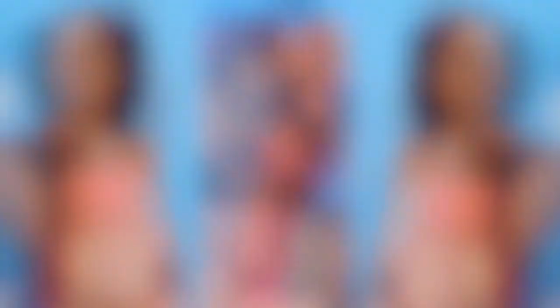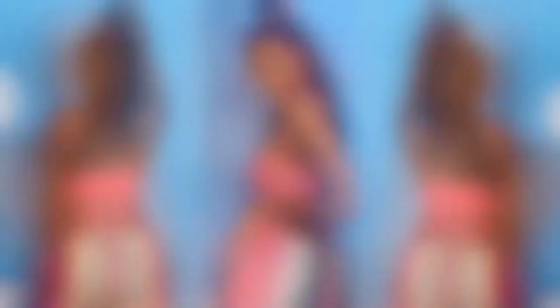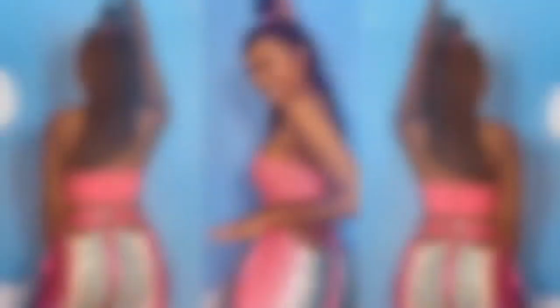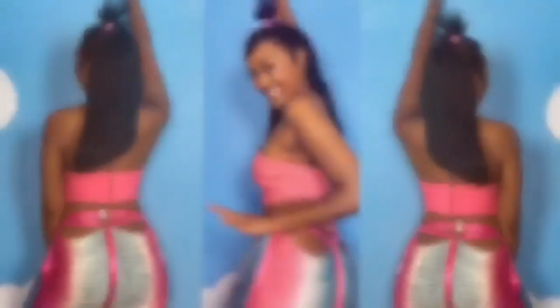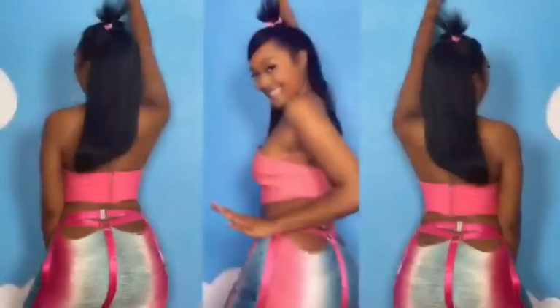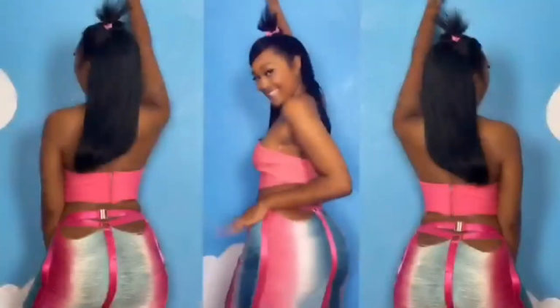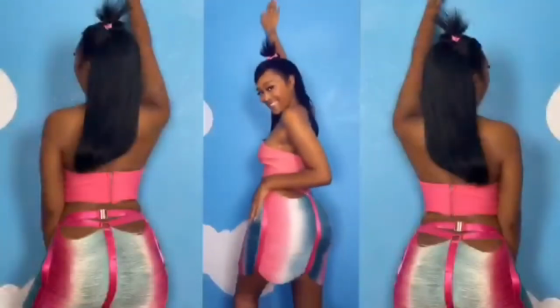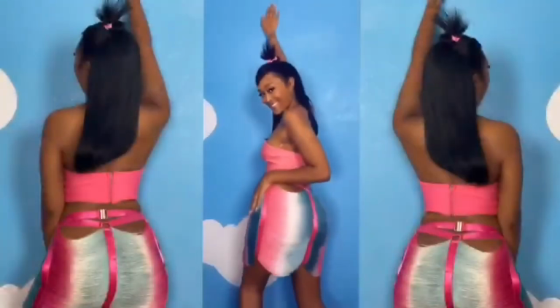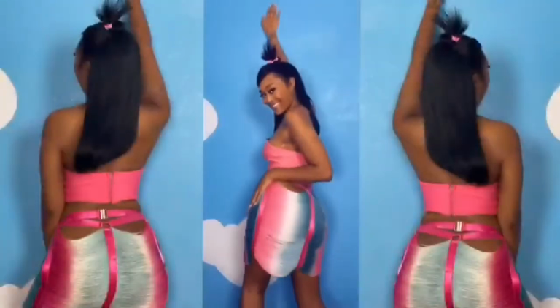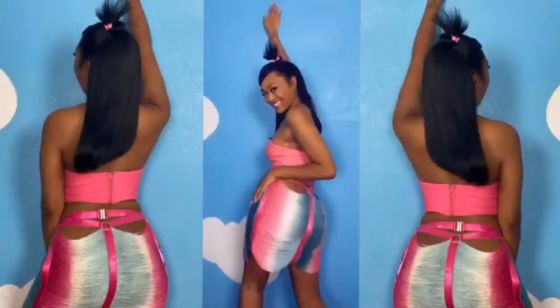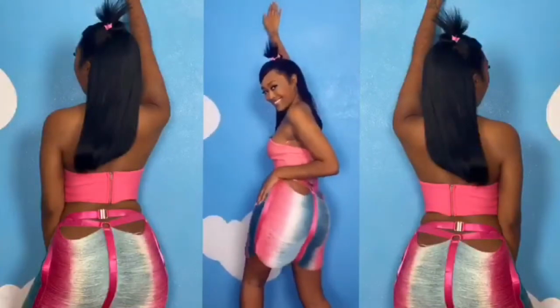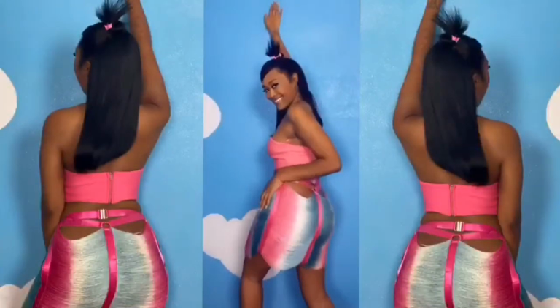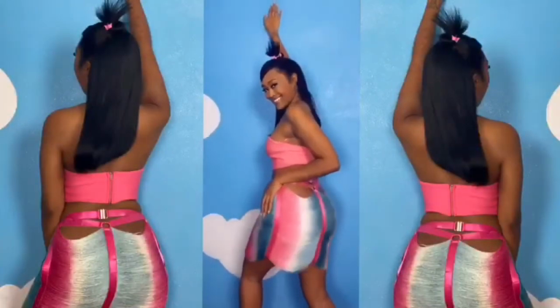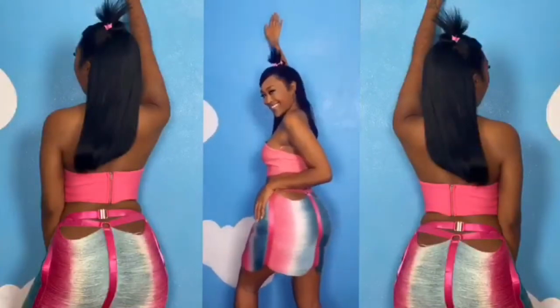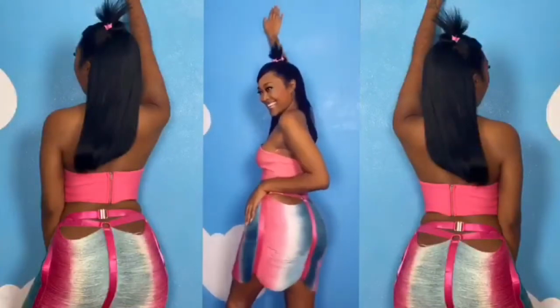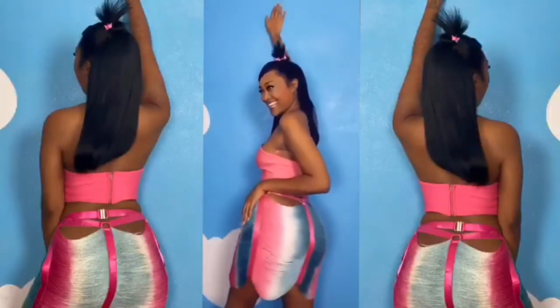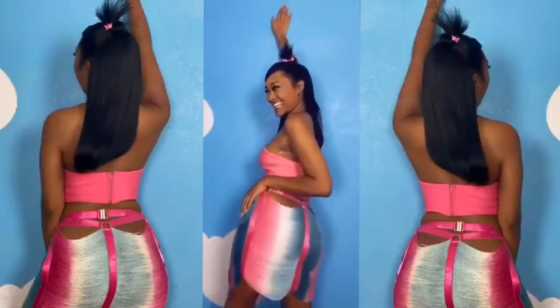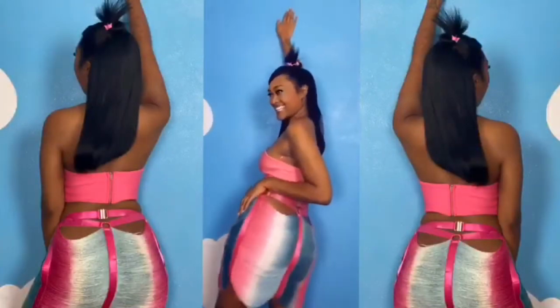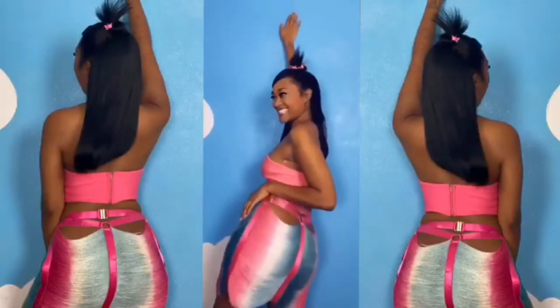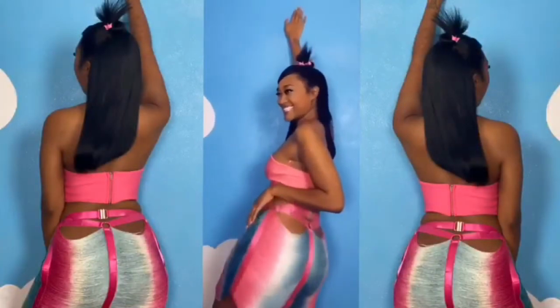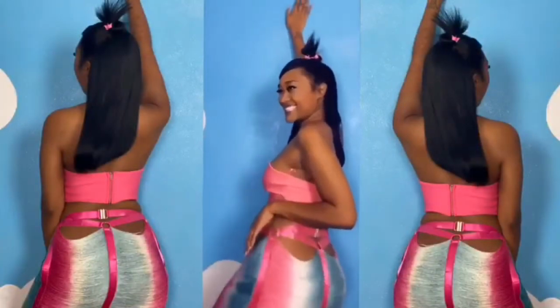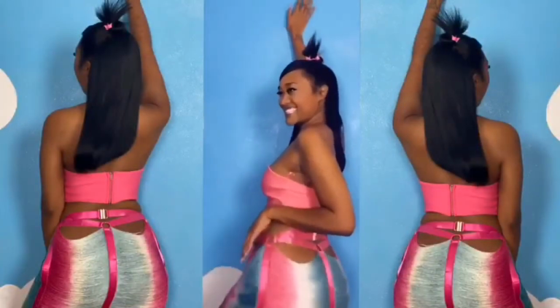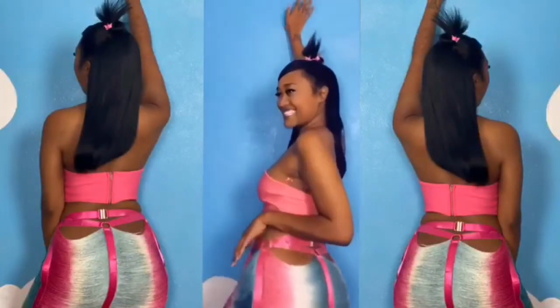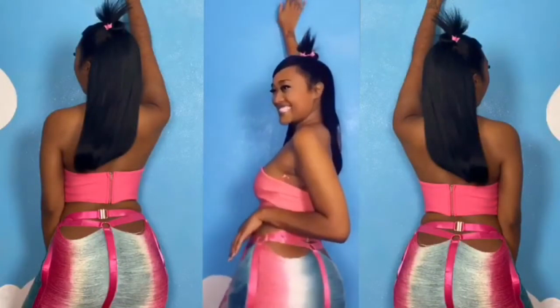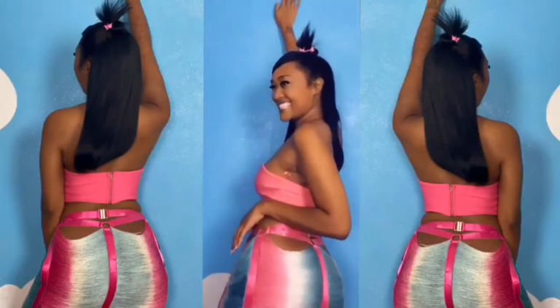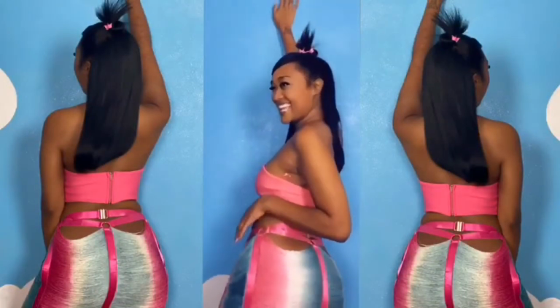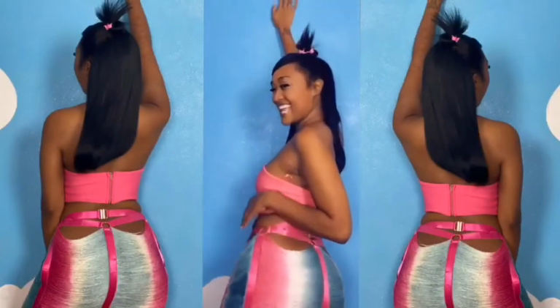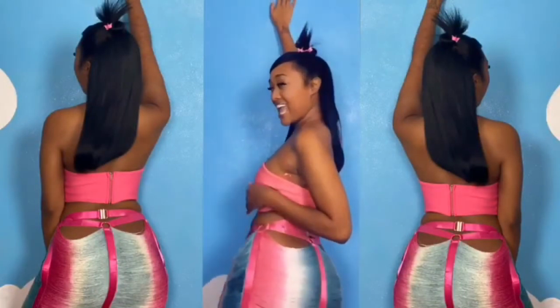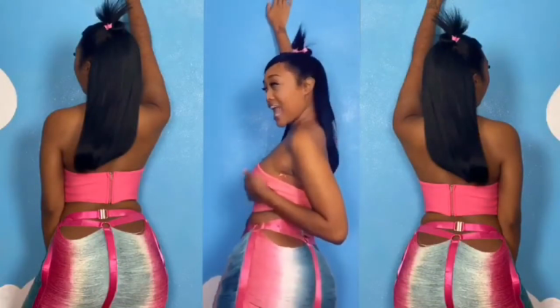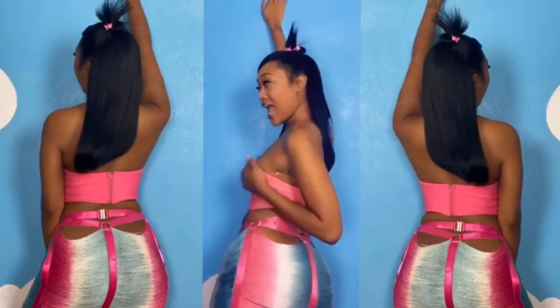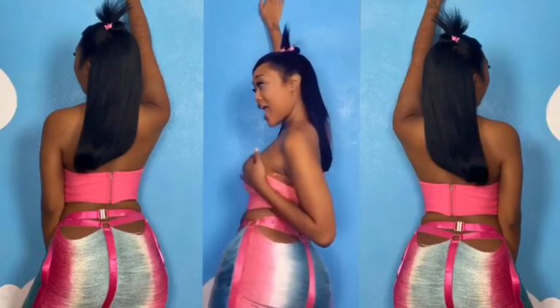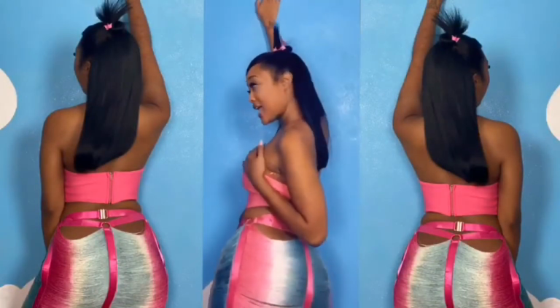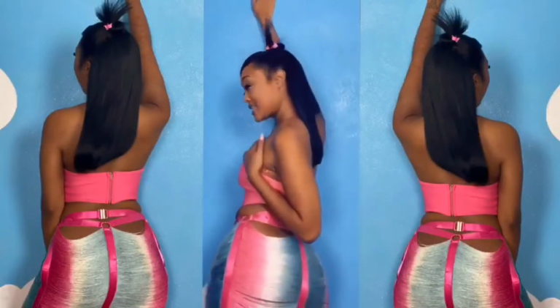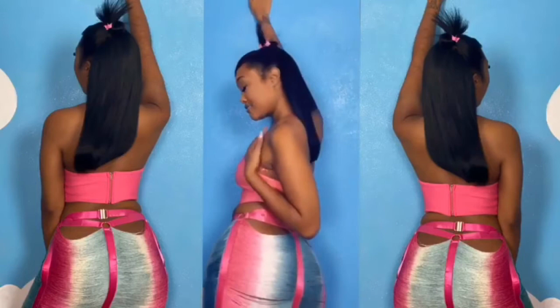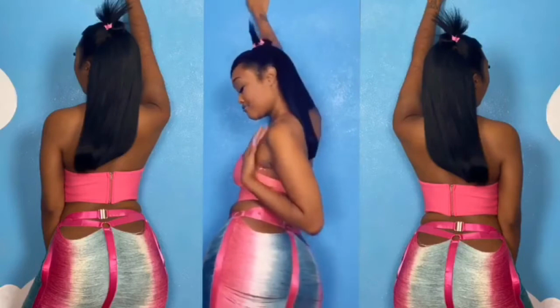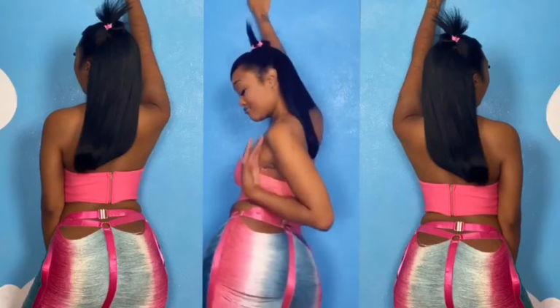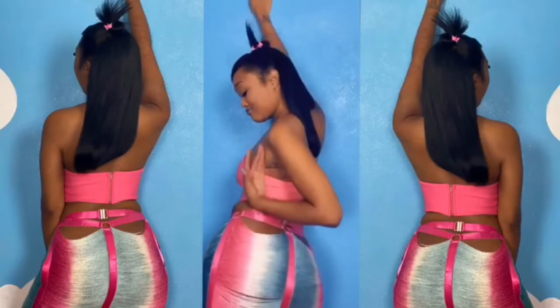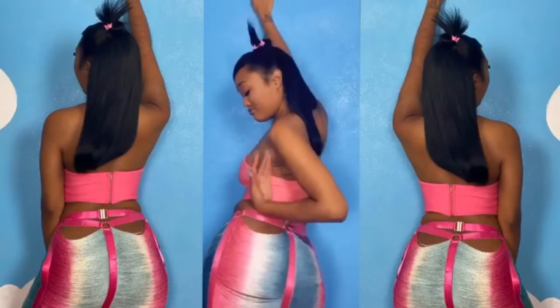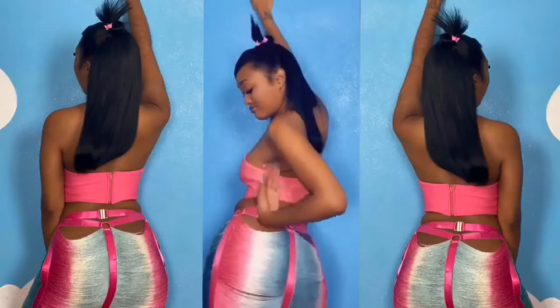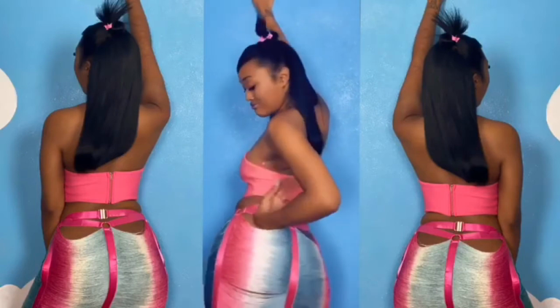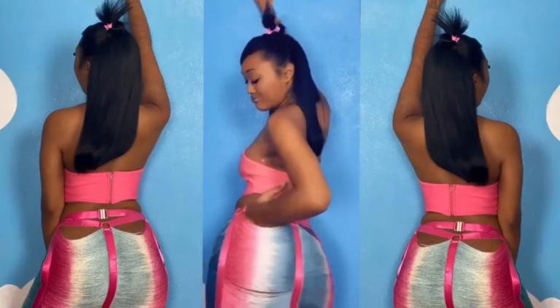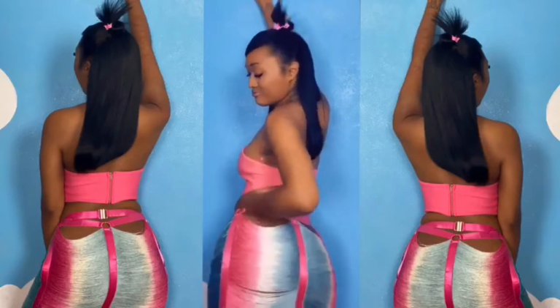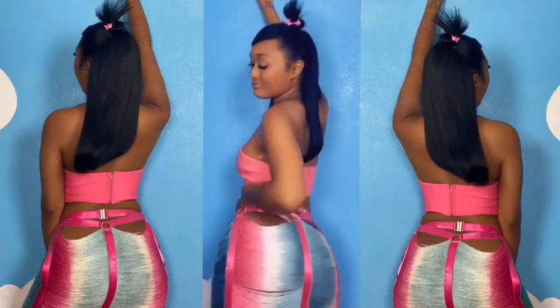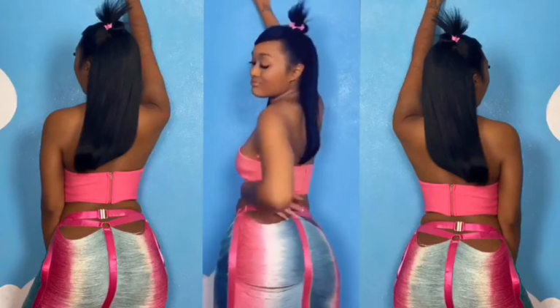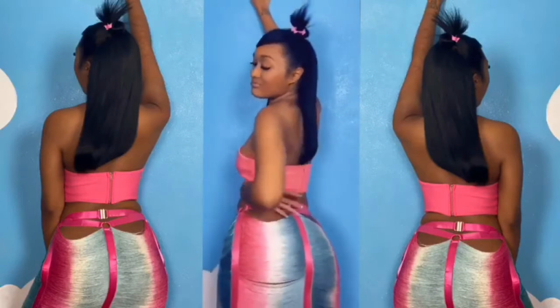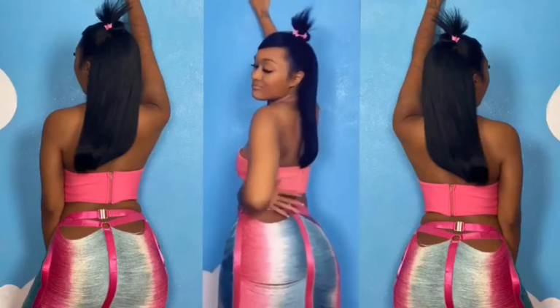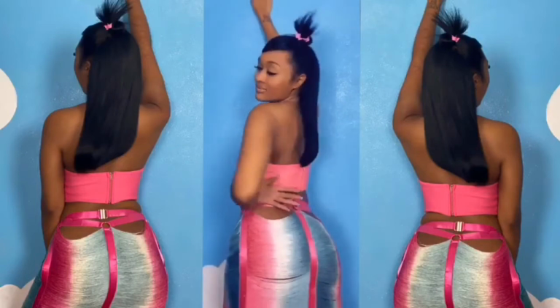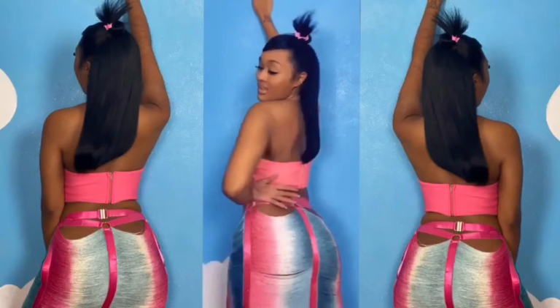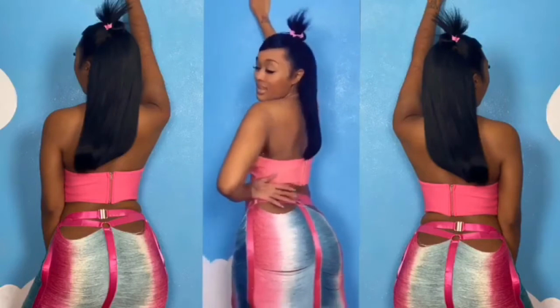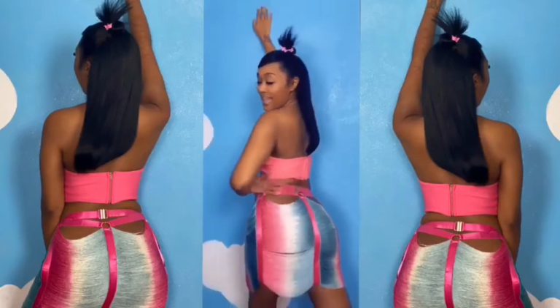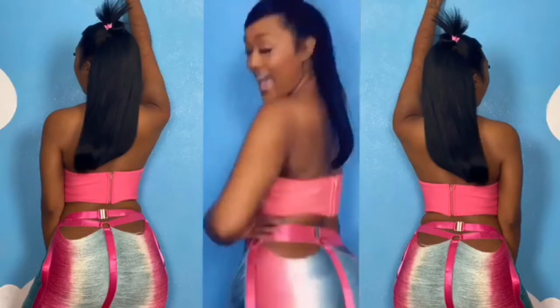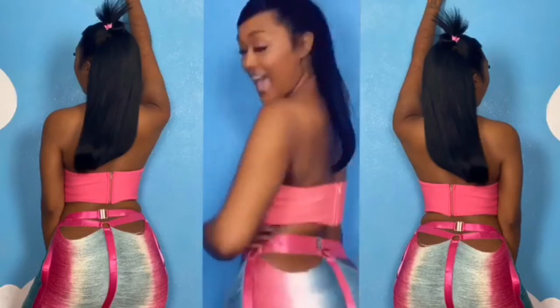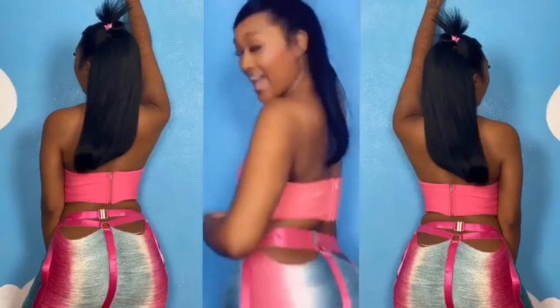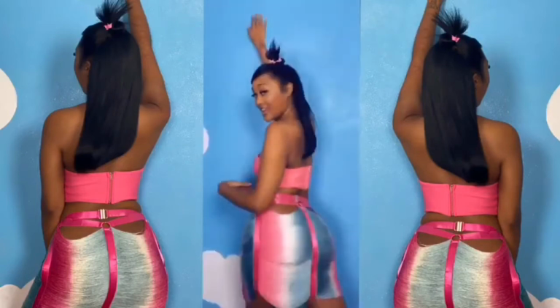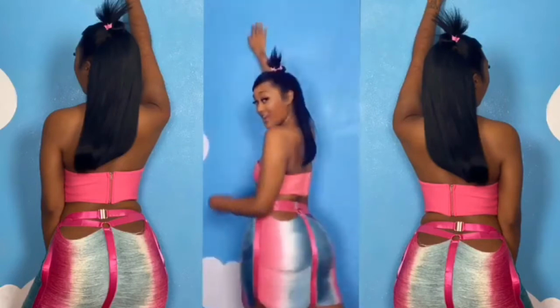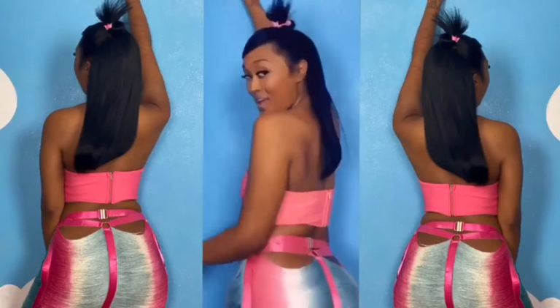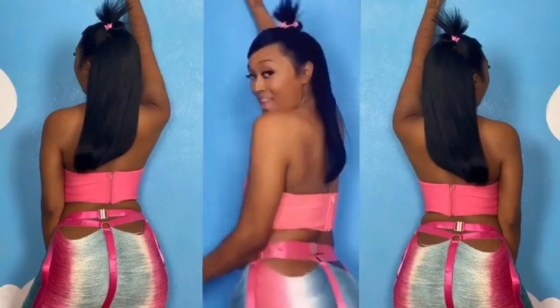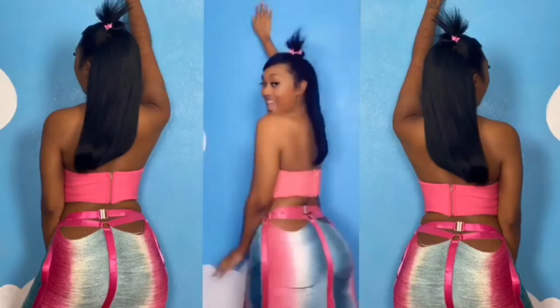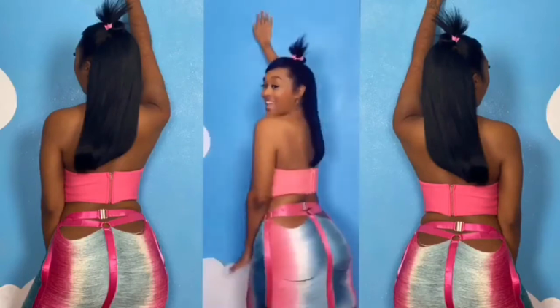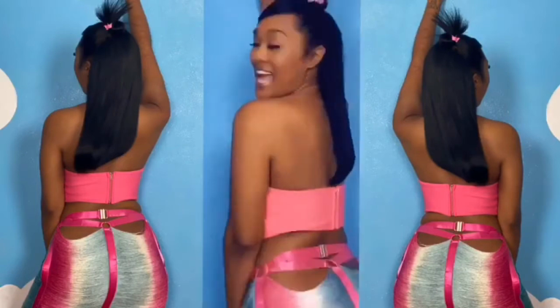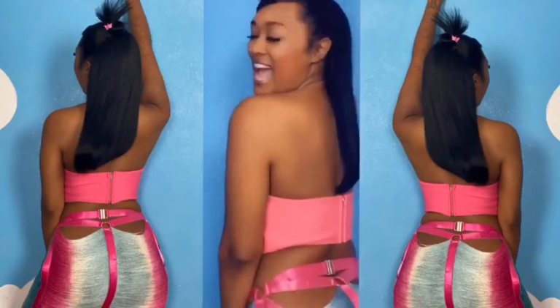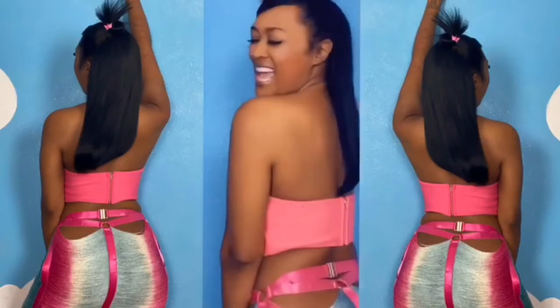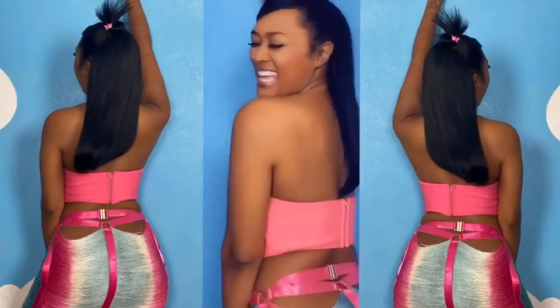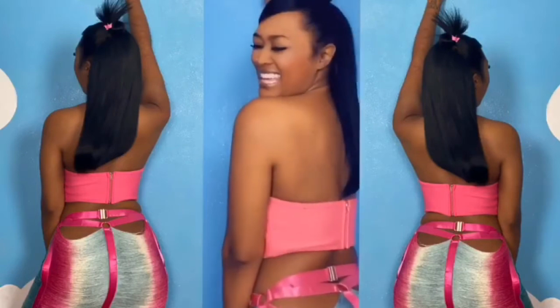This look was inspired by Nikki from Save the Last Dance. Timeless movie.